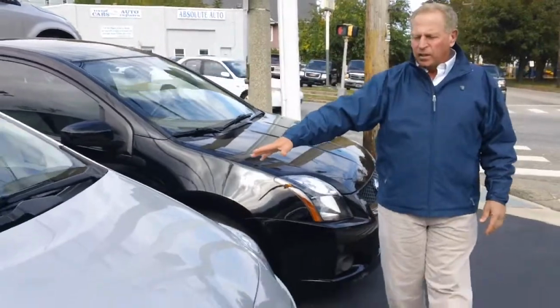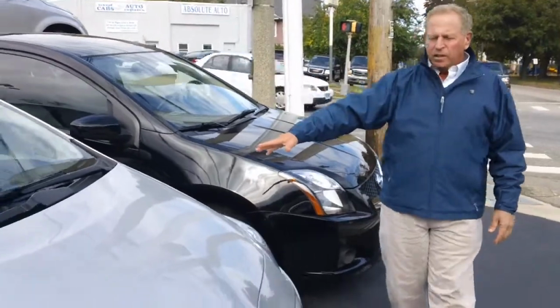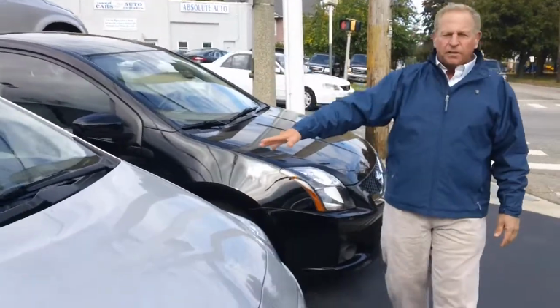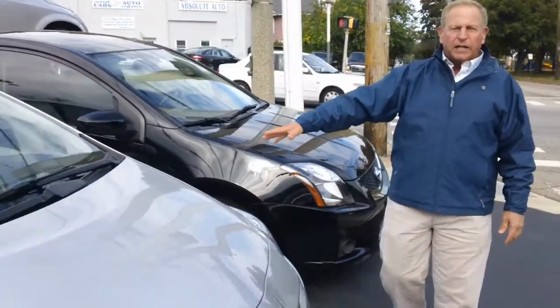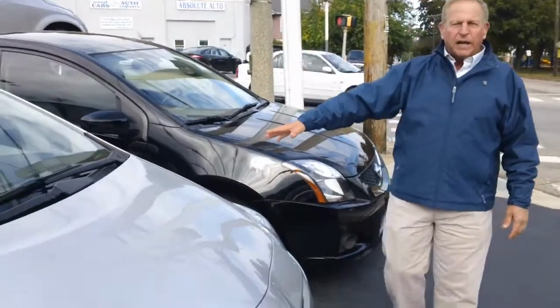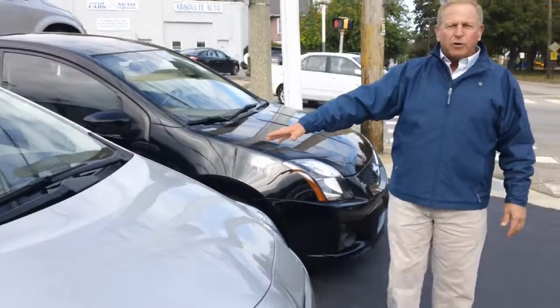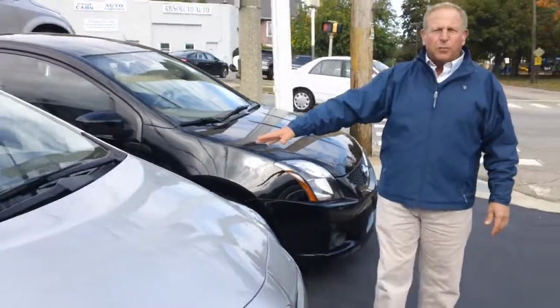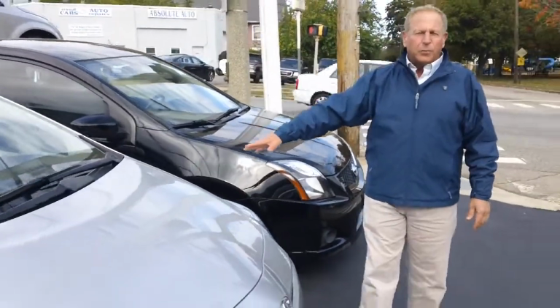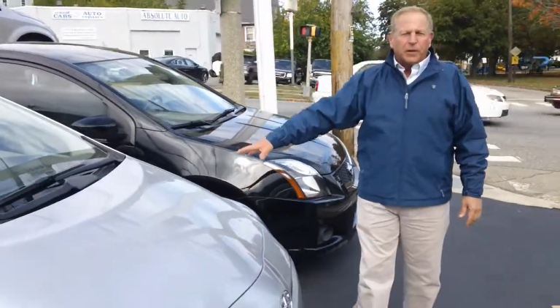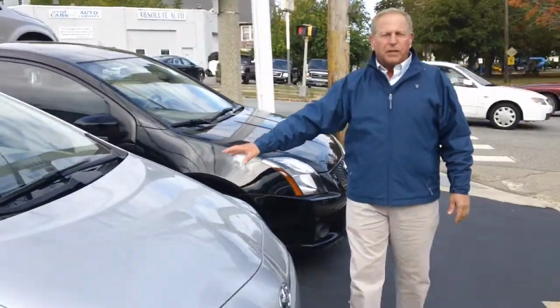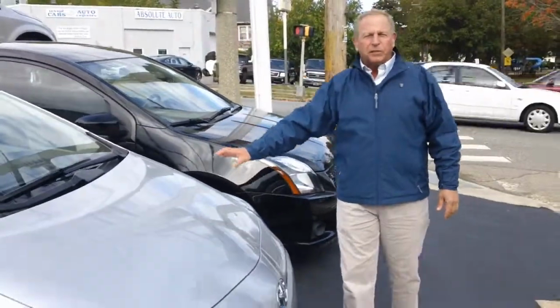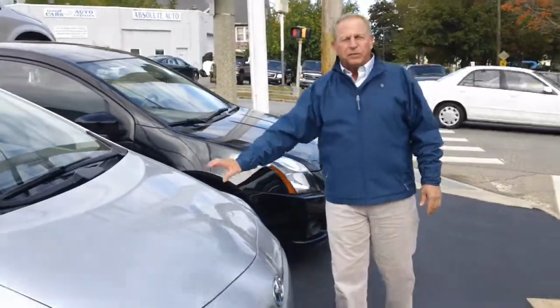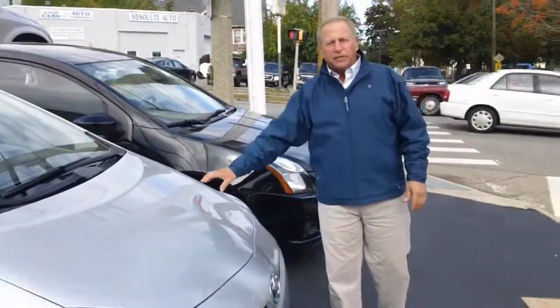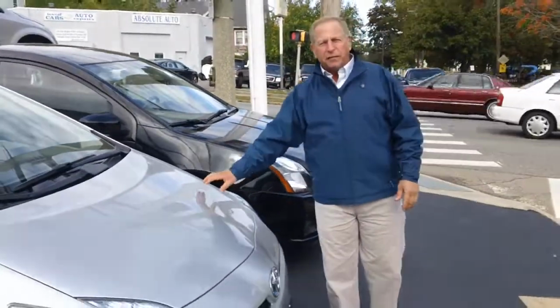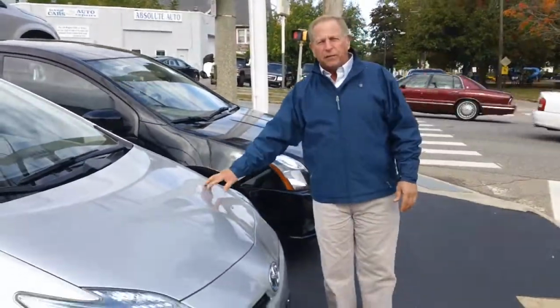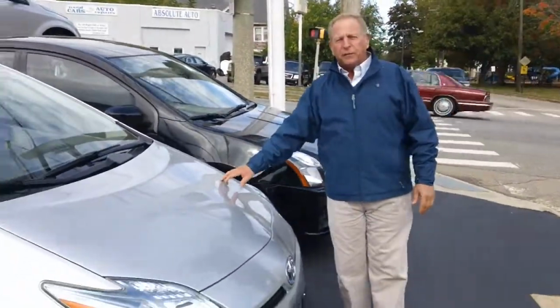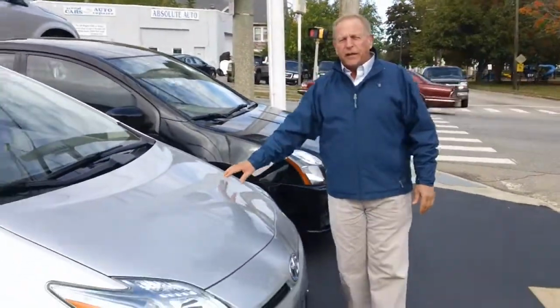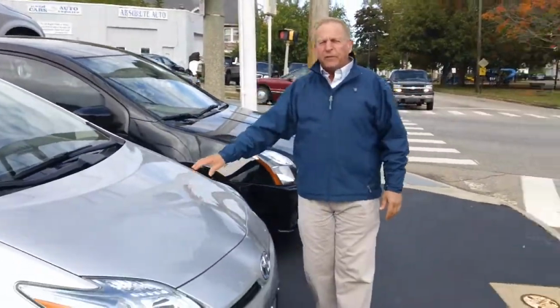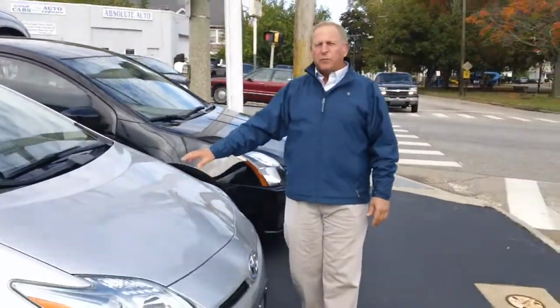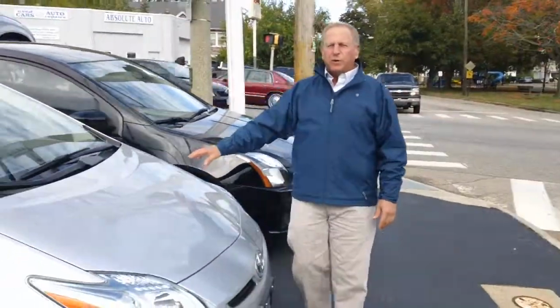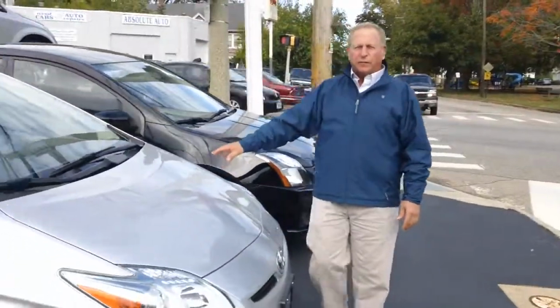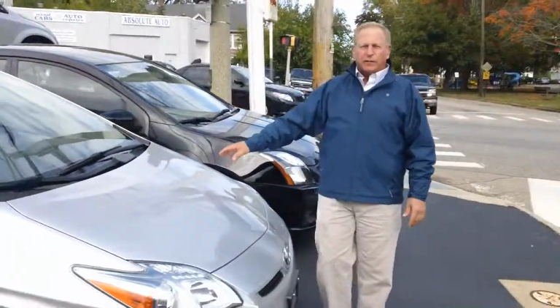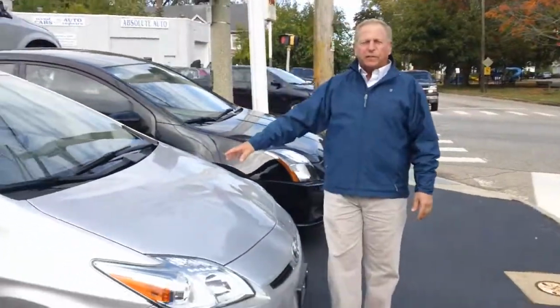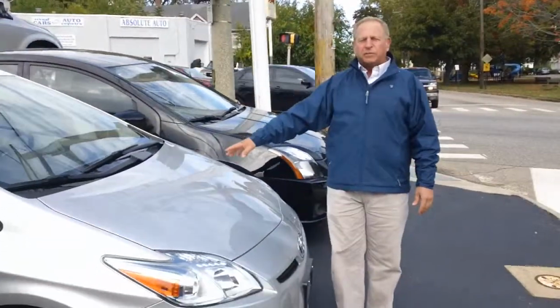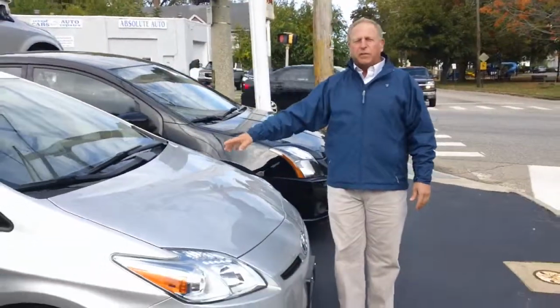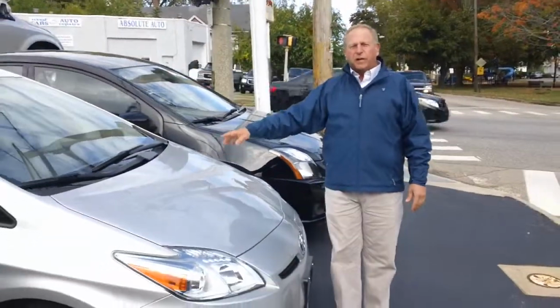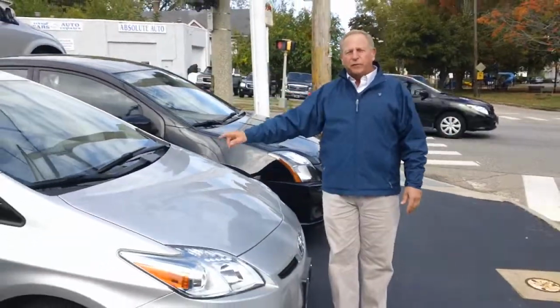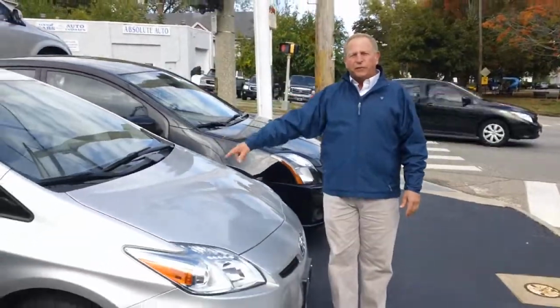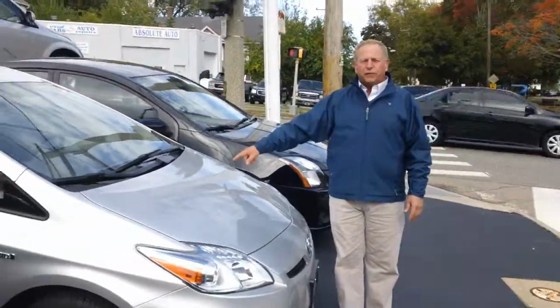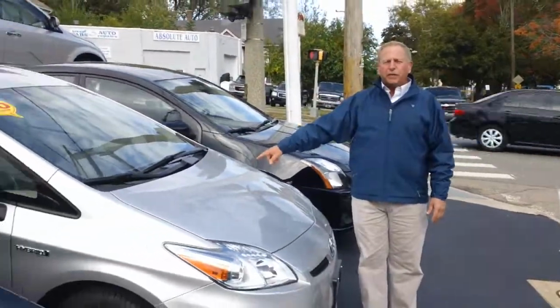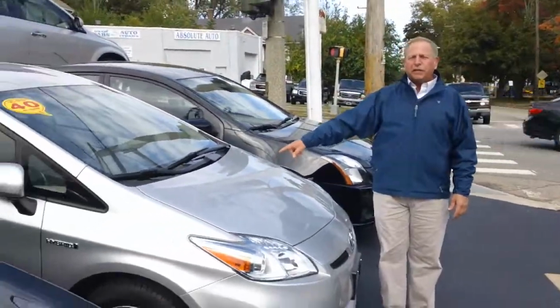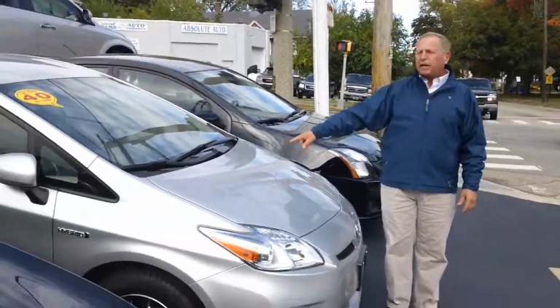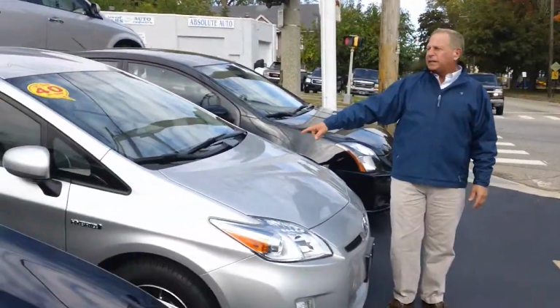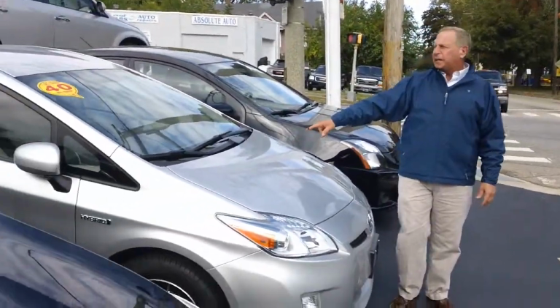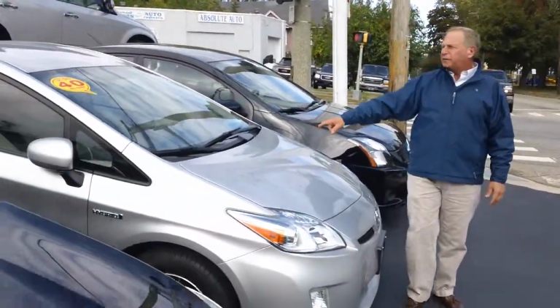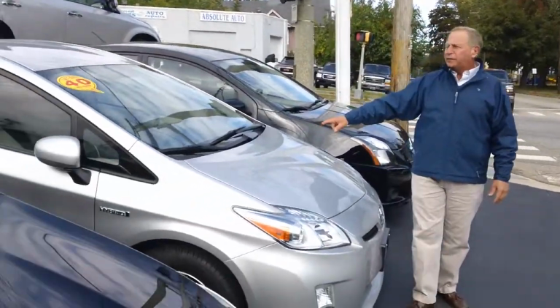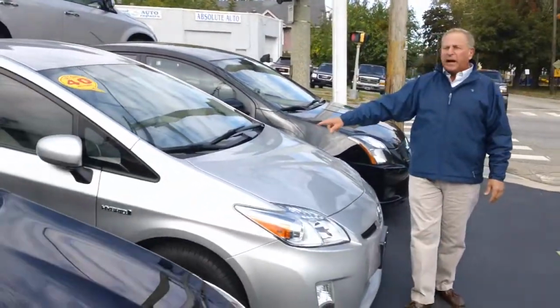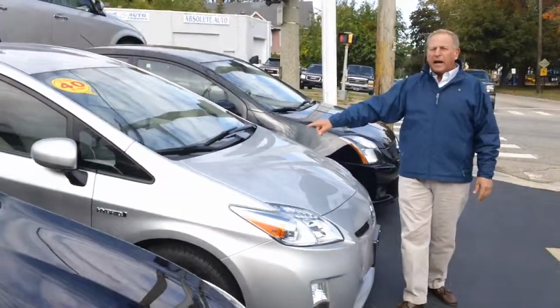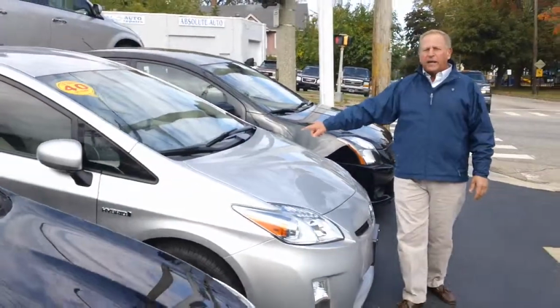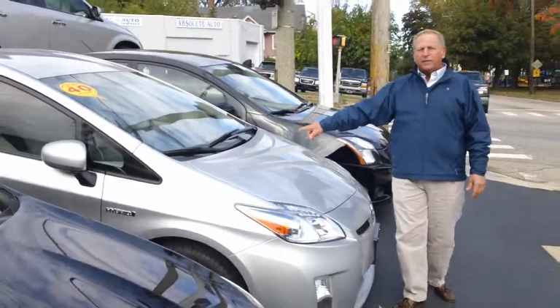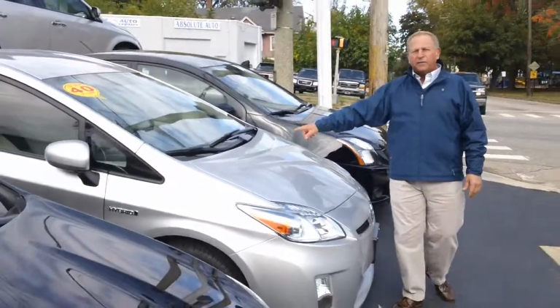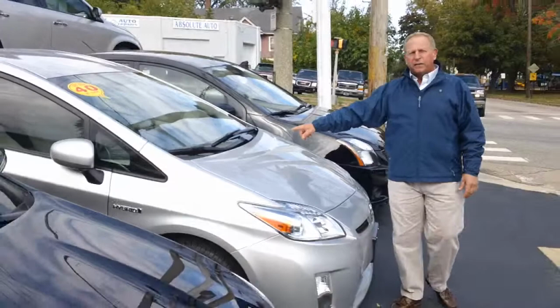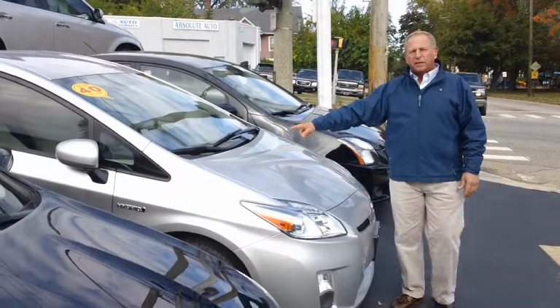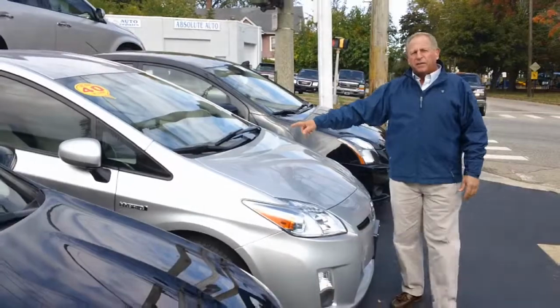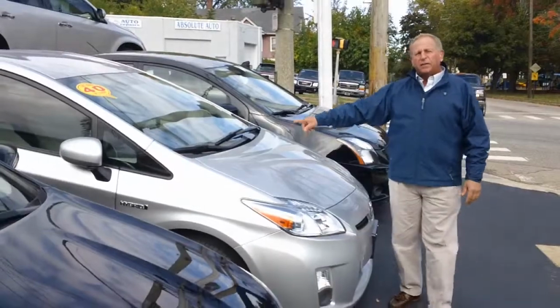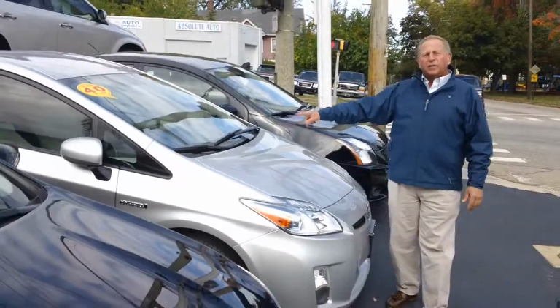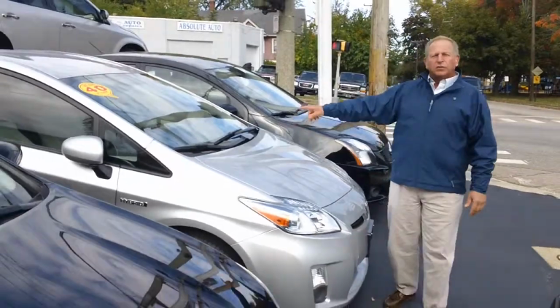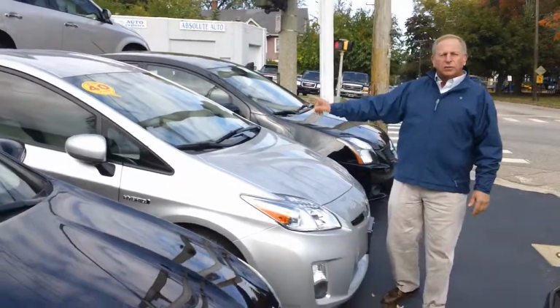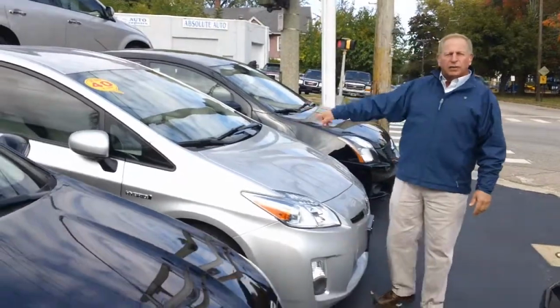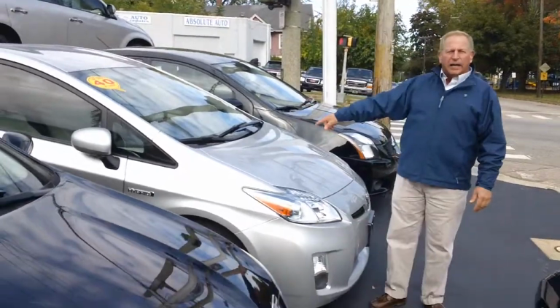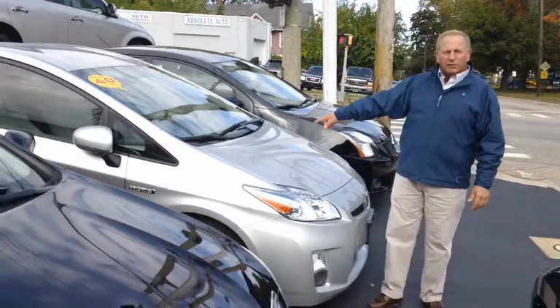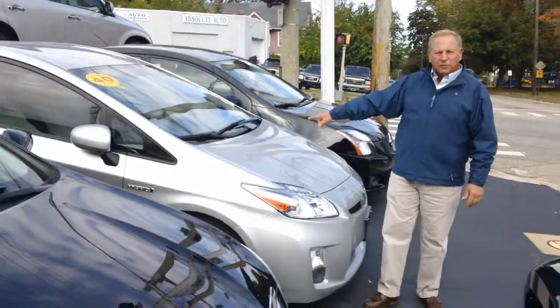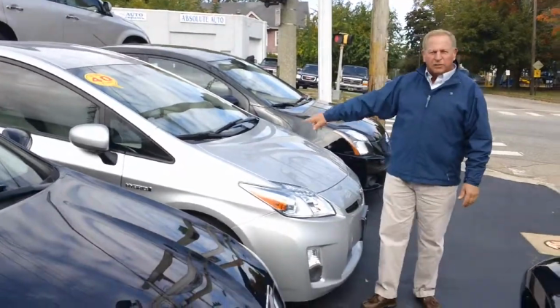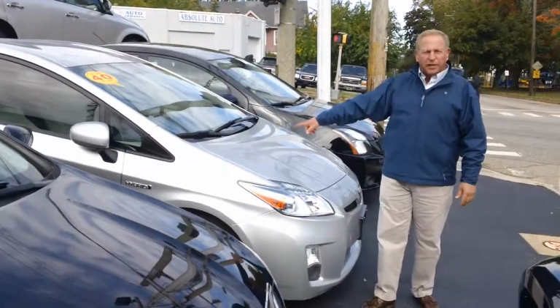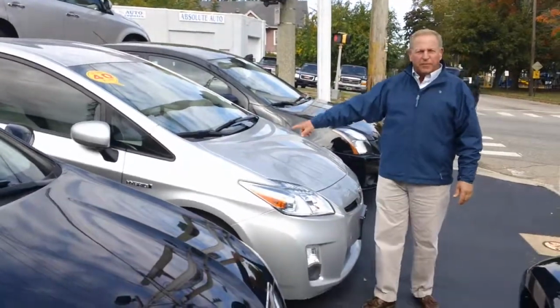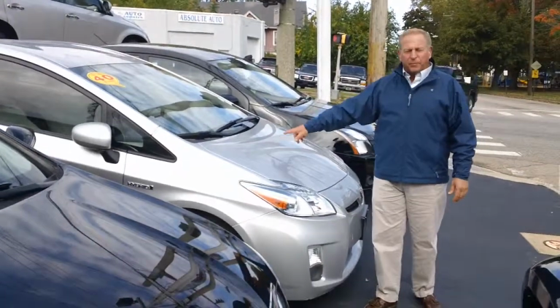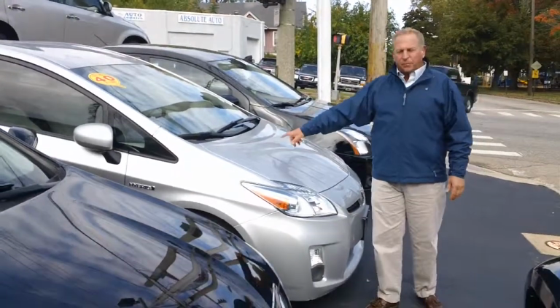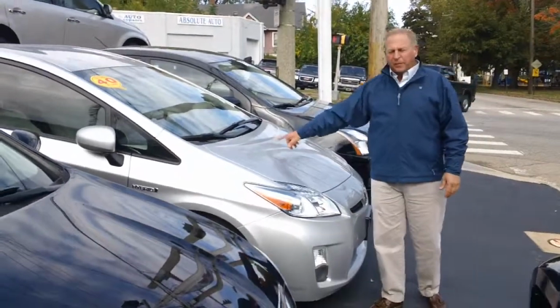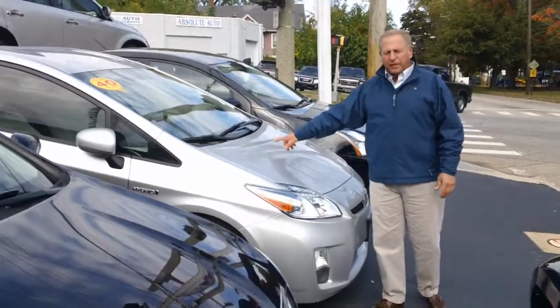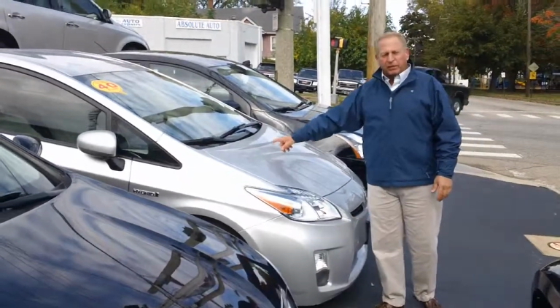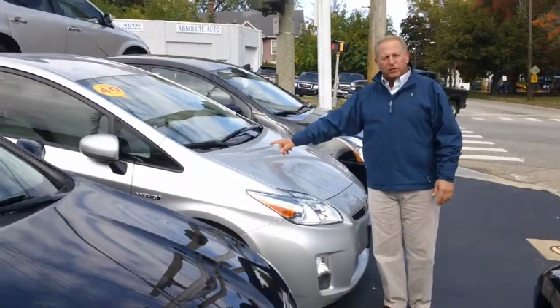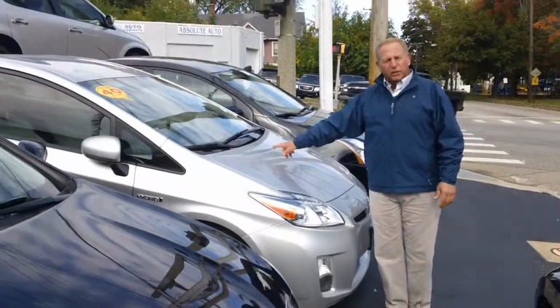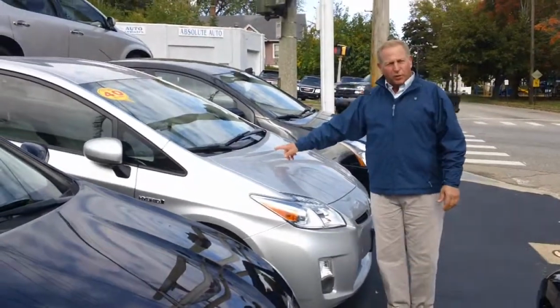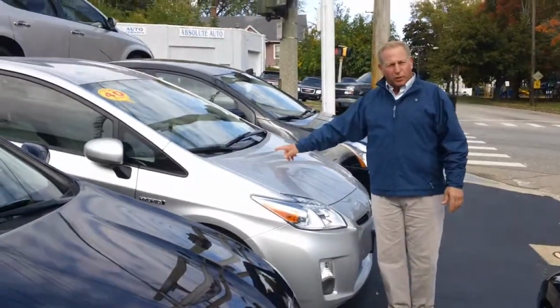Toyota Prius — you'll never find one for less money. $15,995, 2011 Prius, loaded.